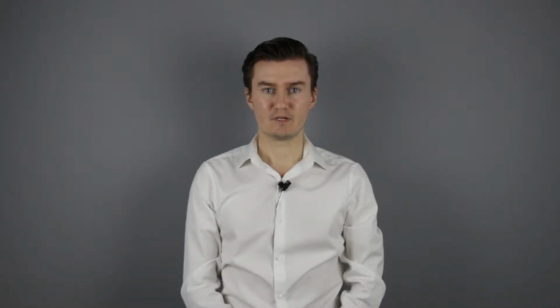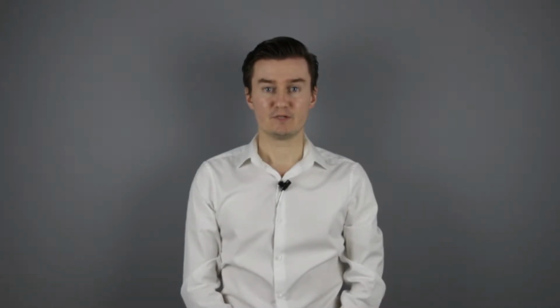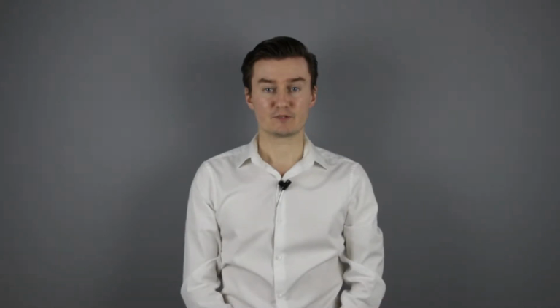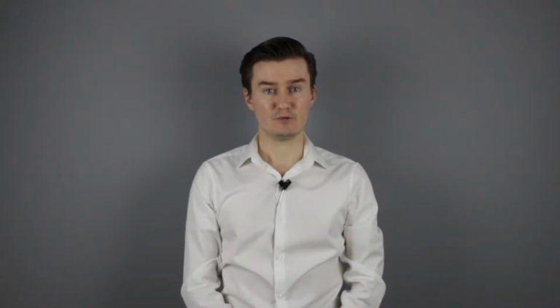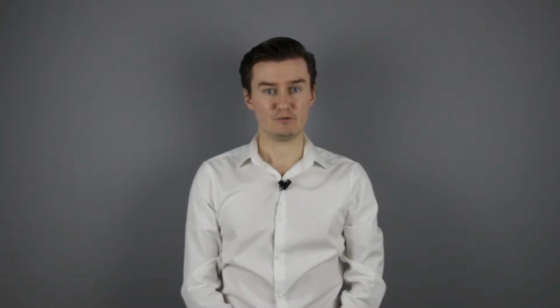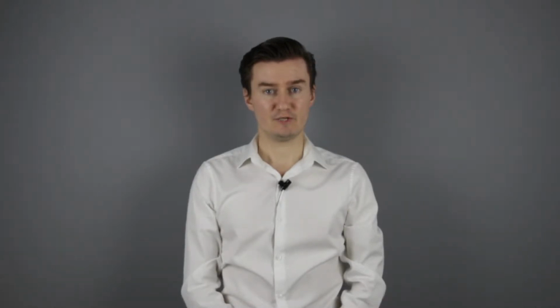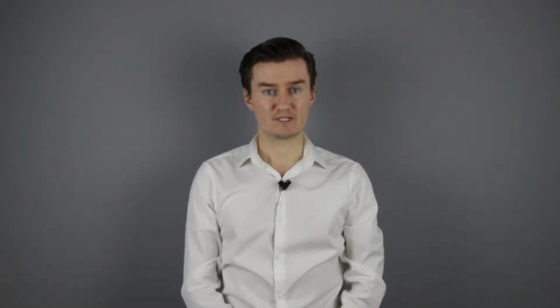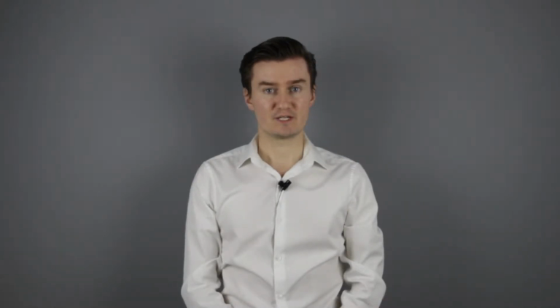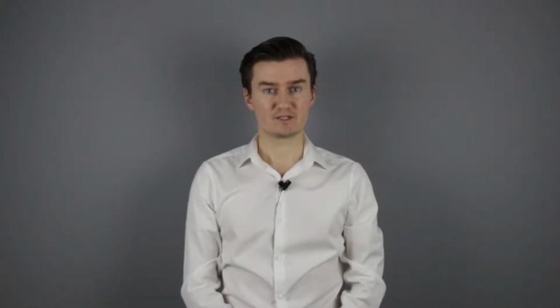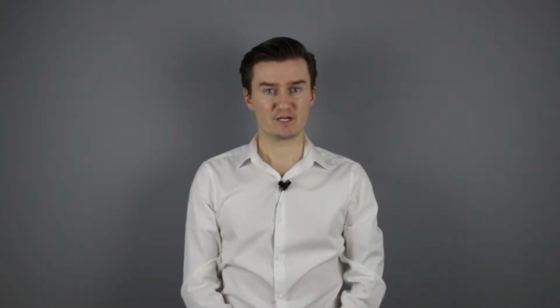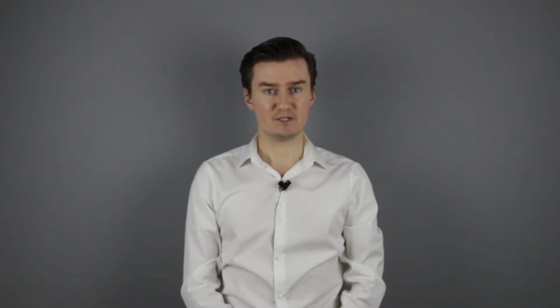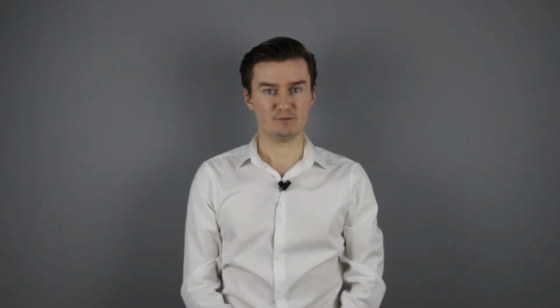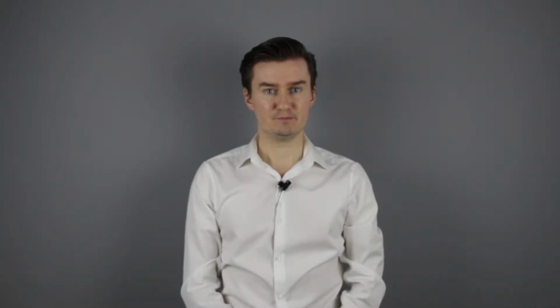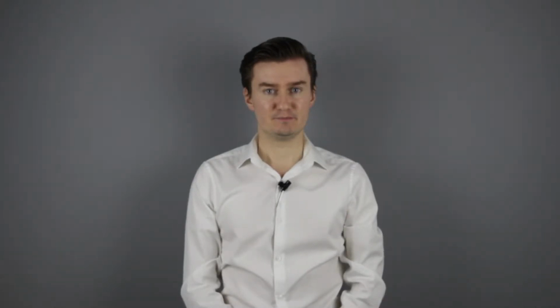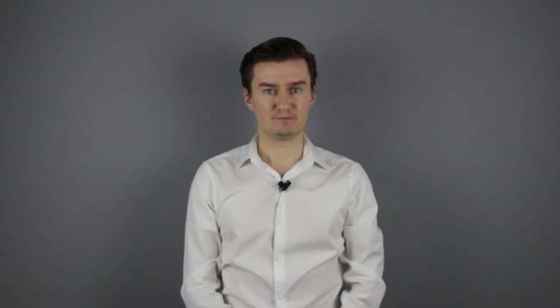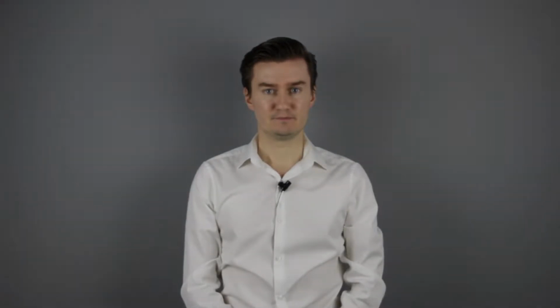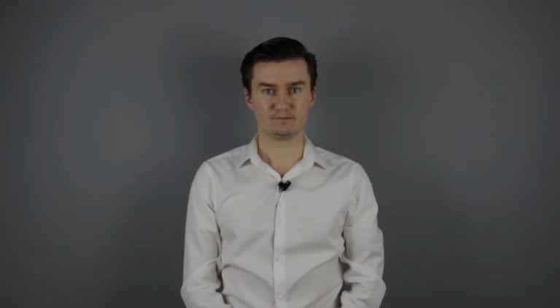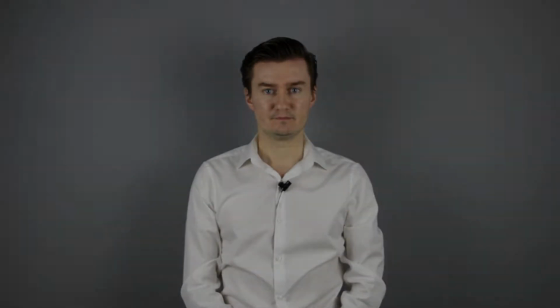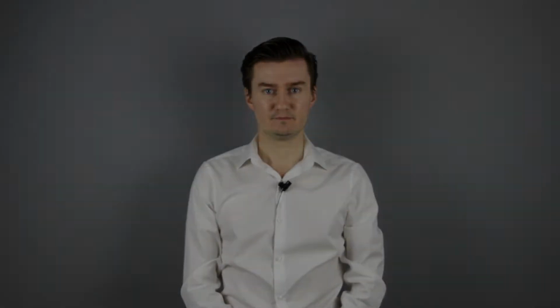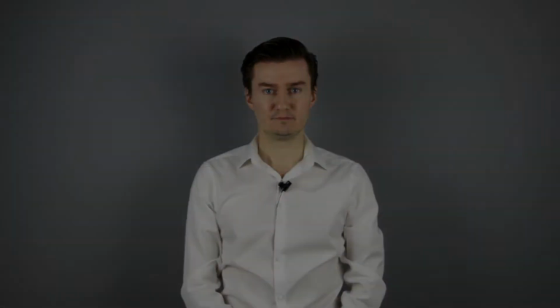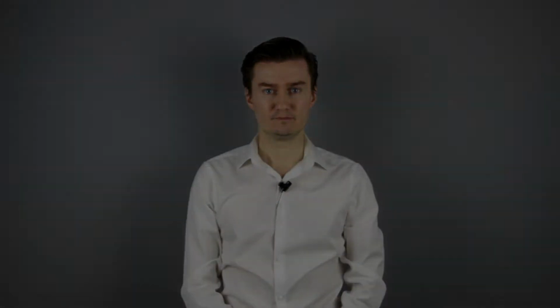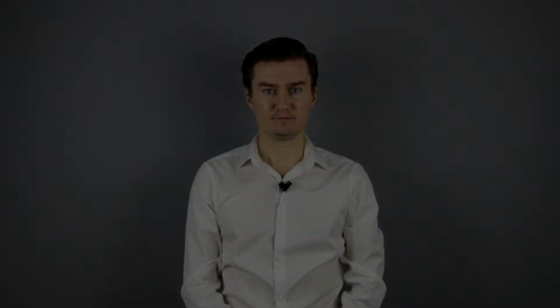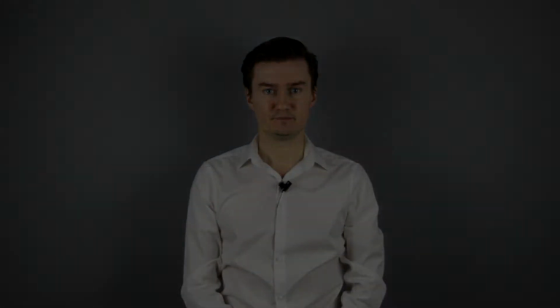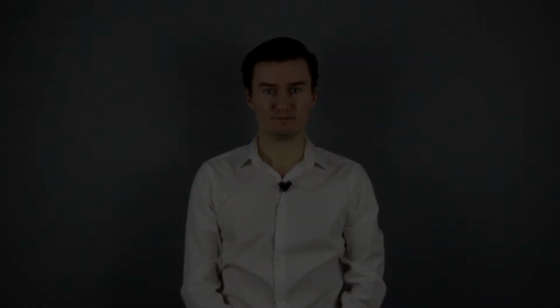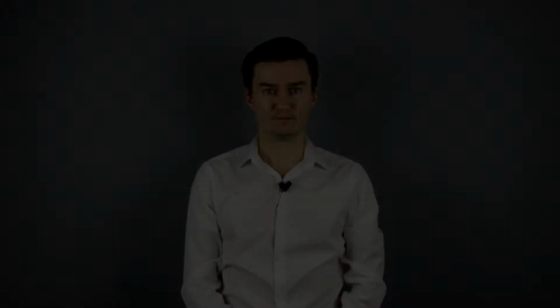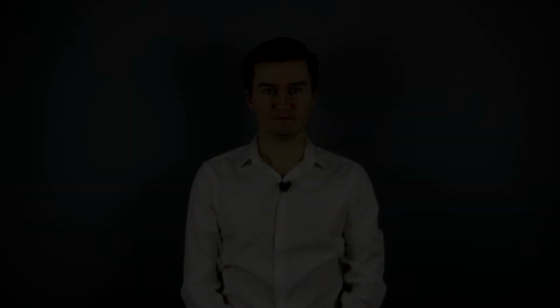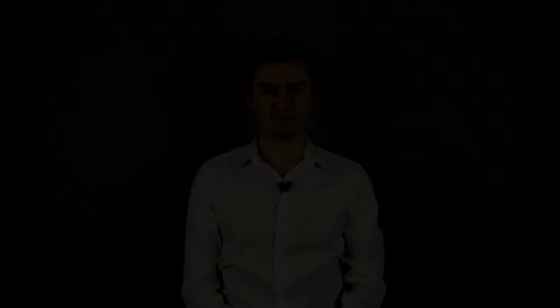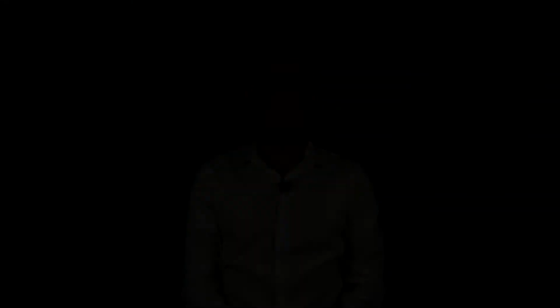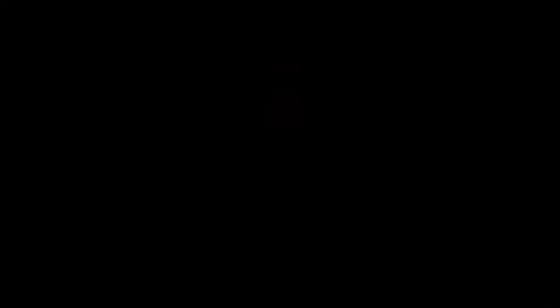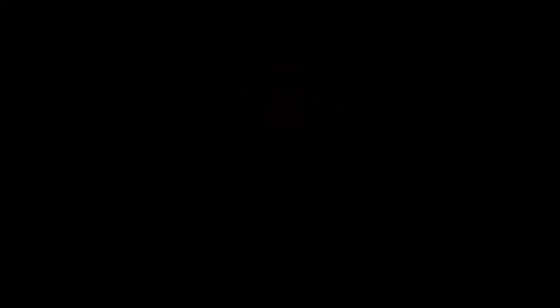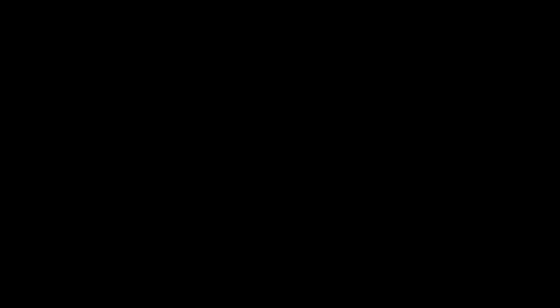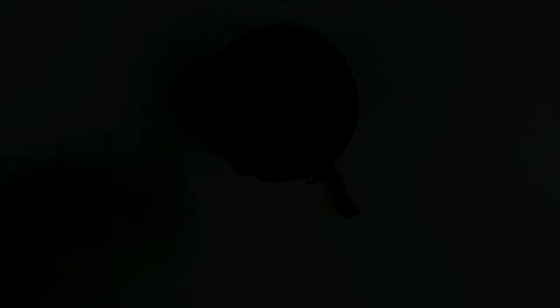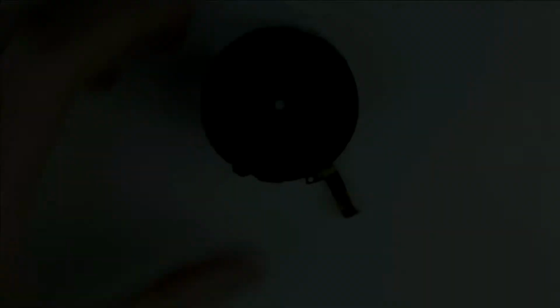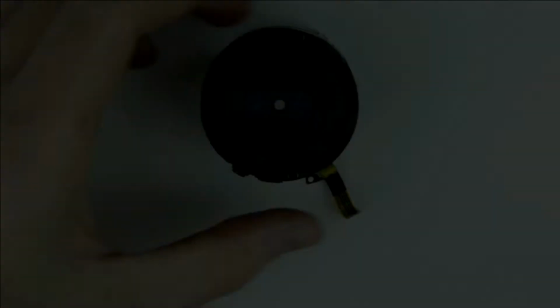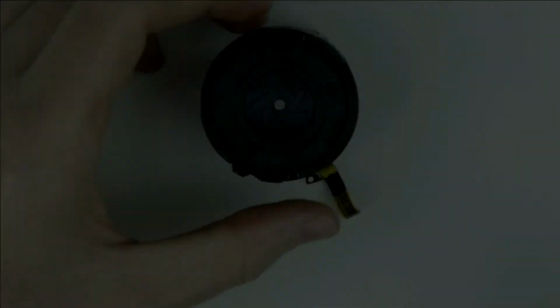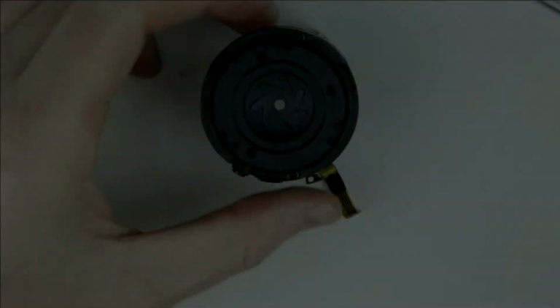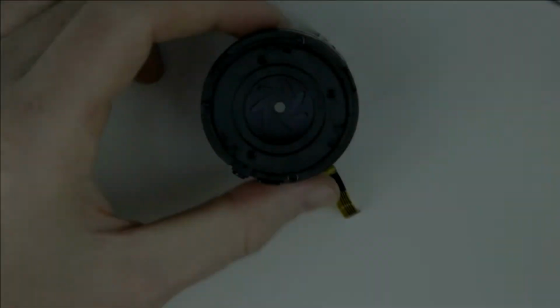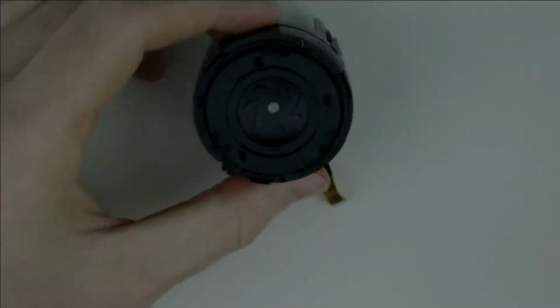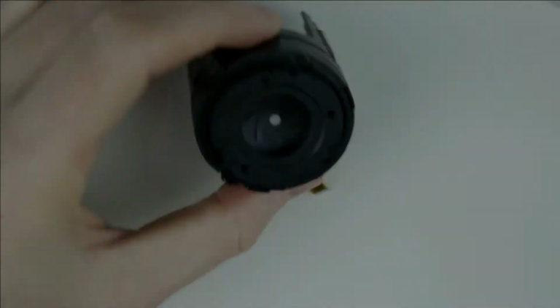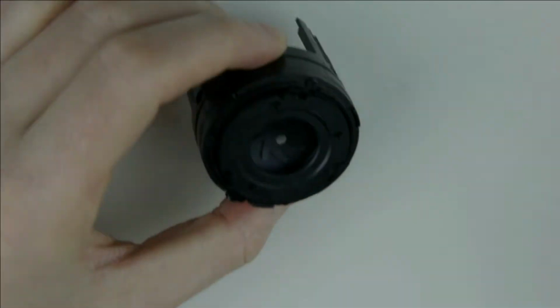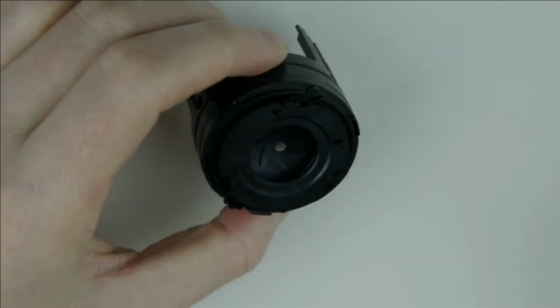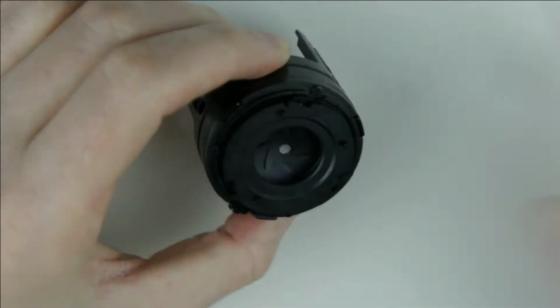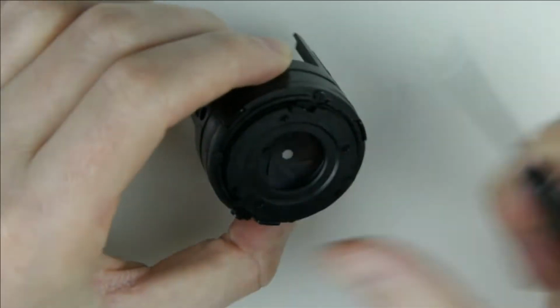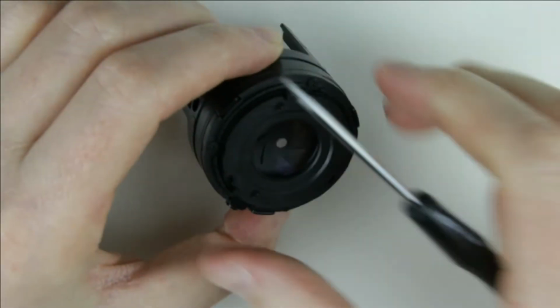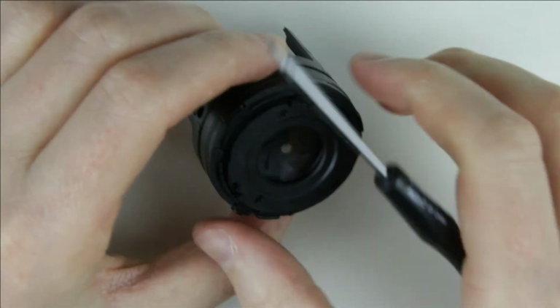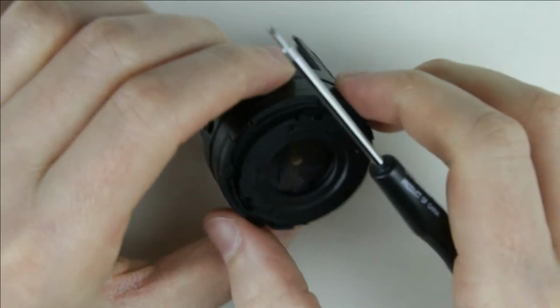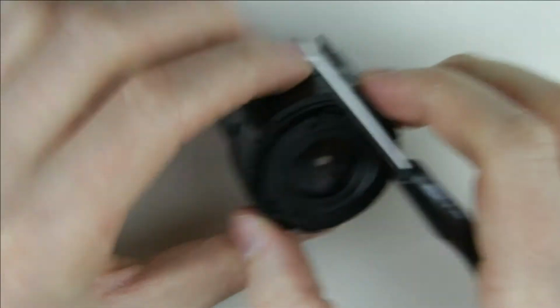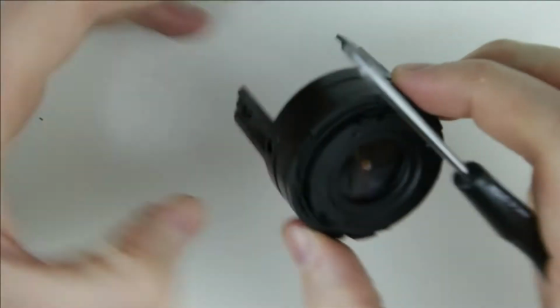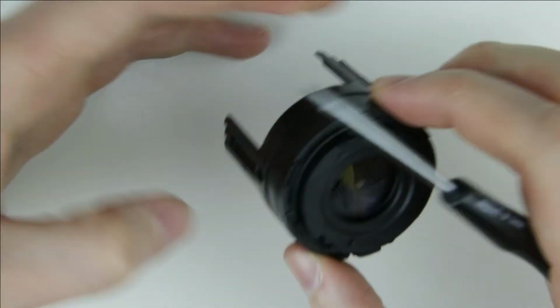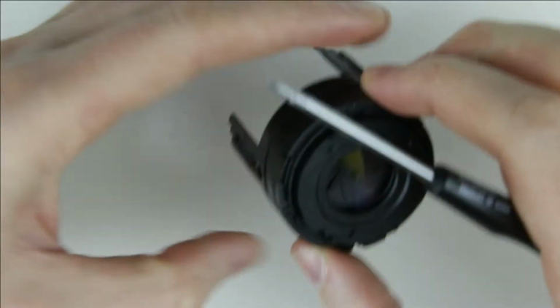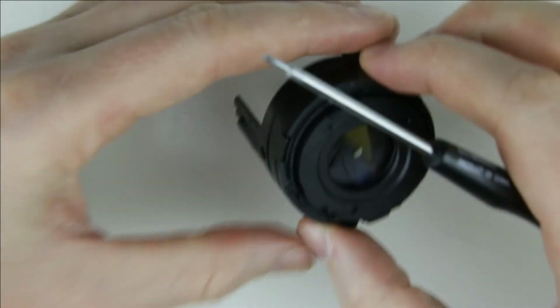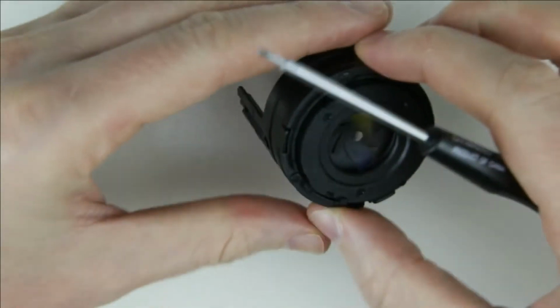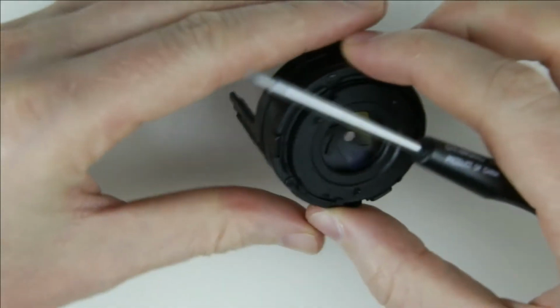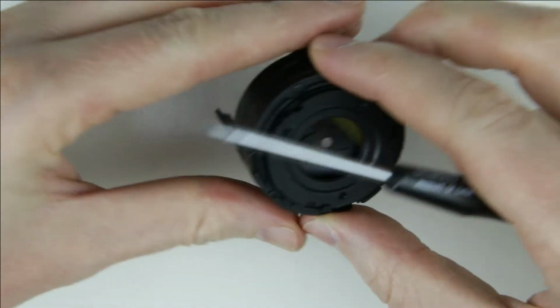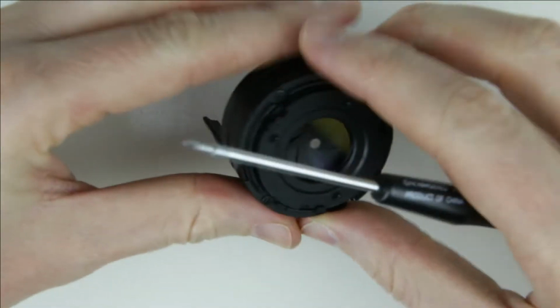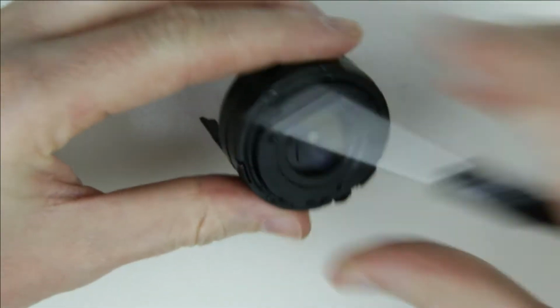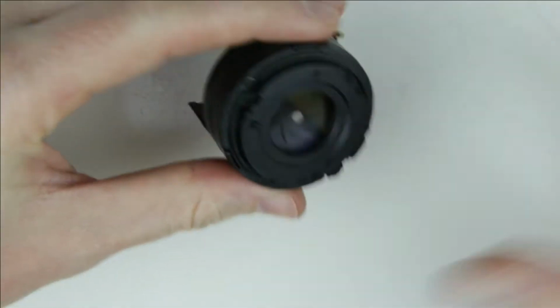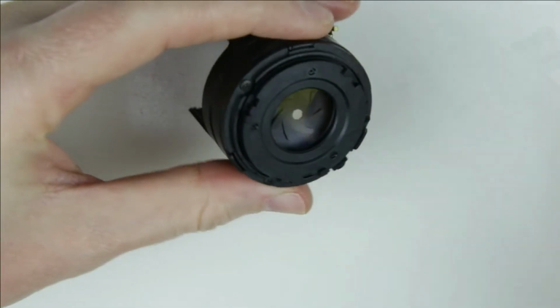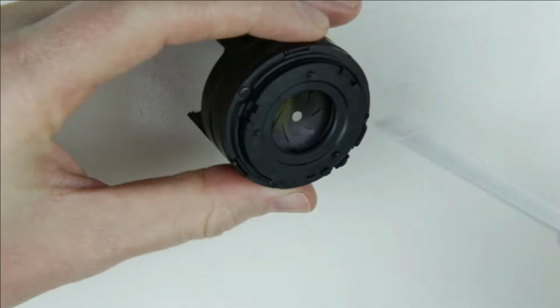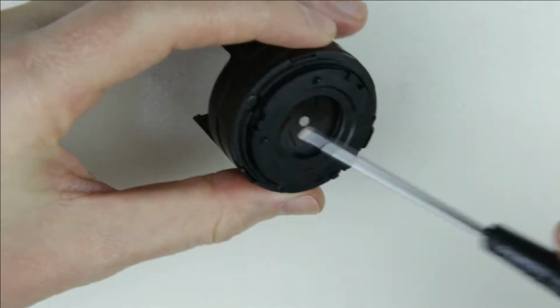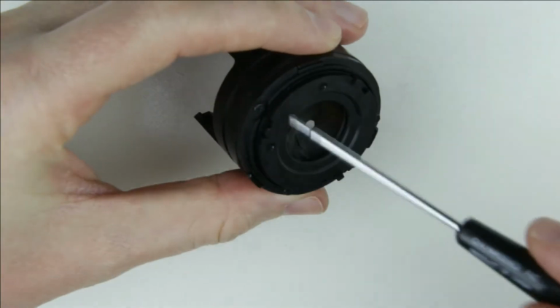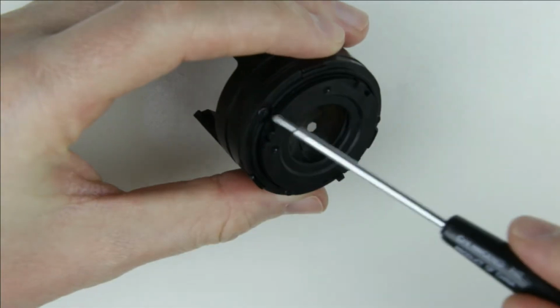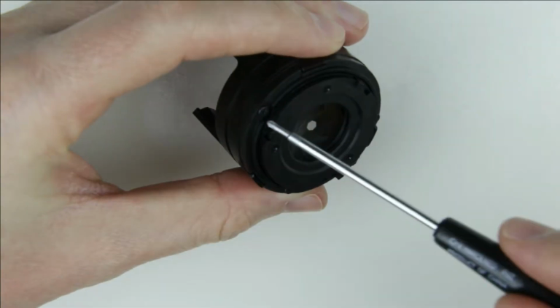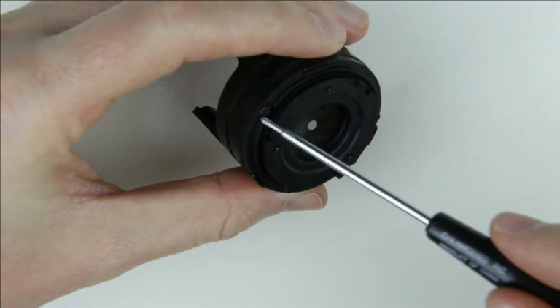So, let's get started. Start with disassembling the aperture unit. Remove those three screws.